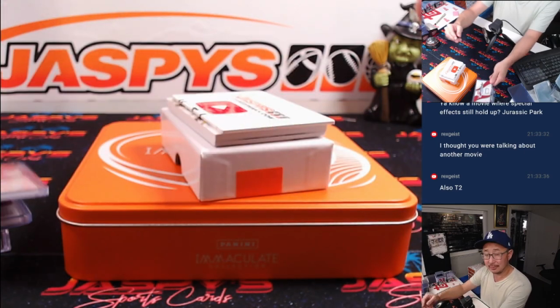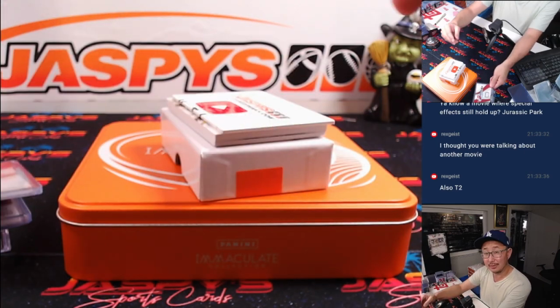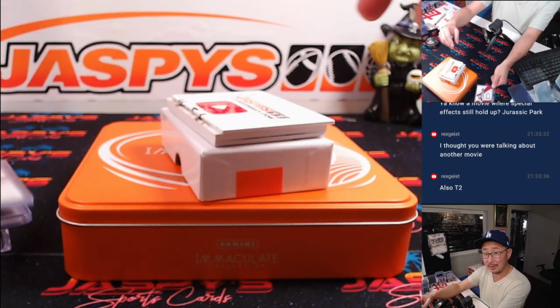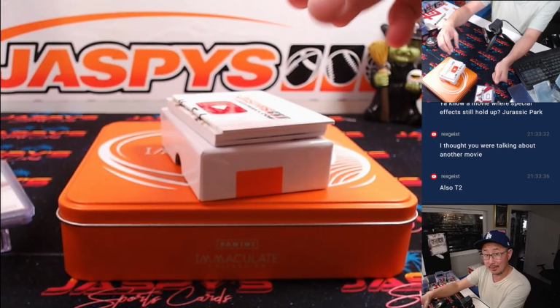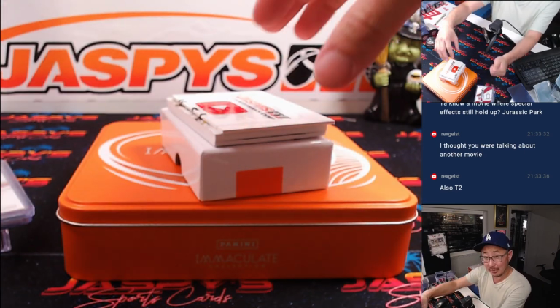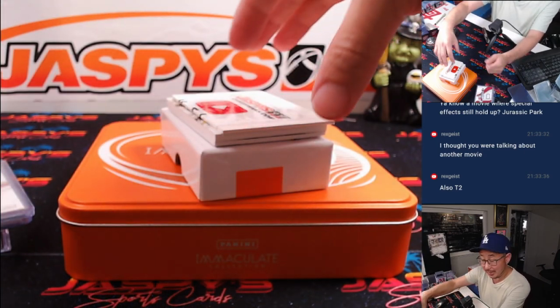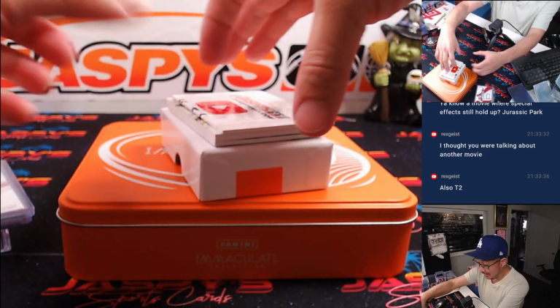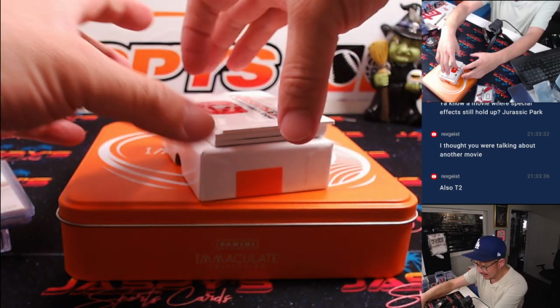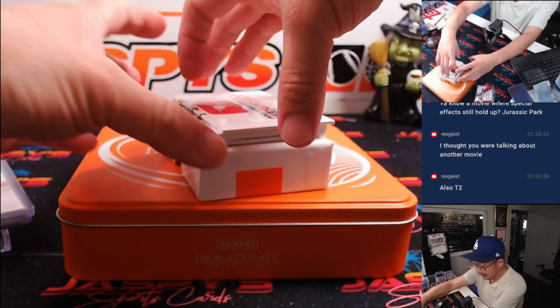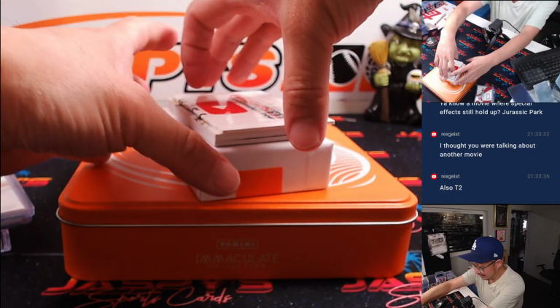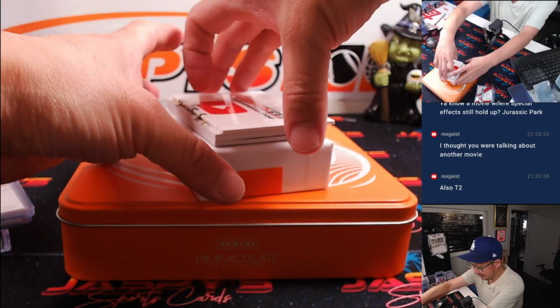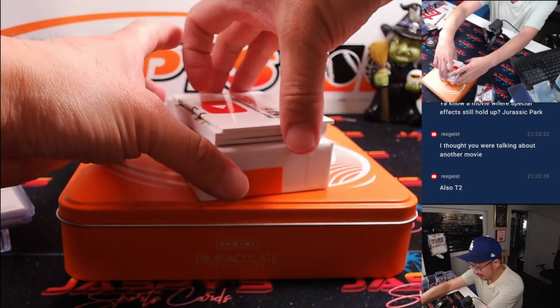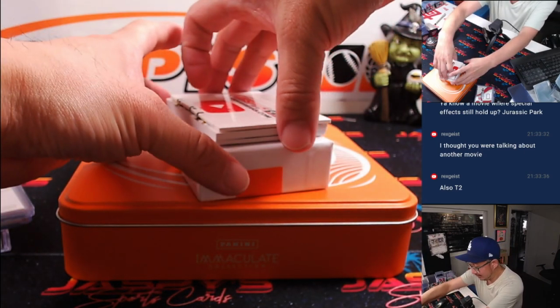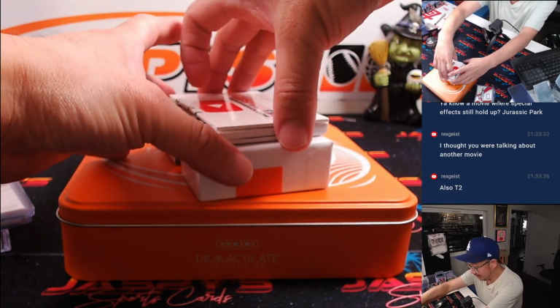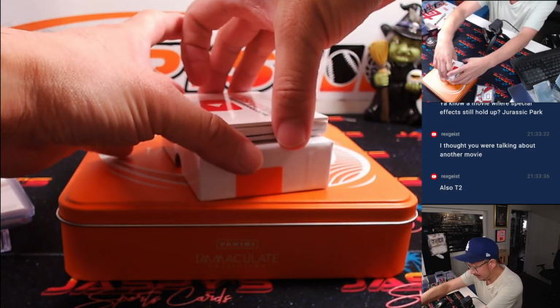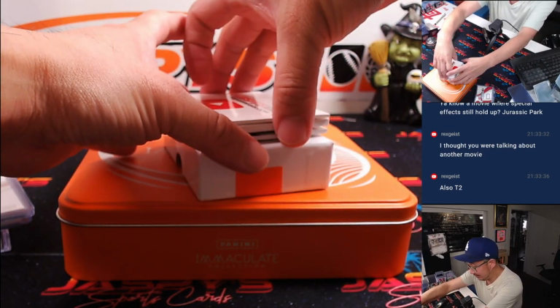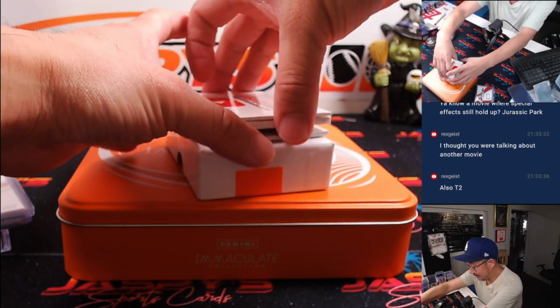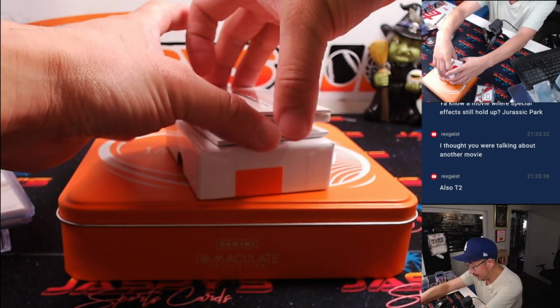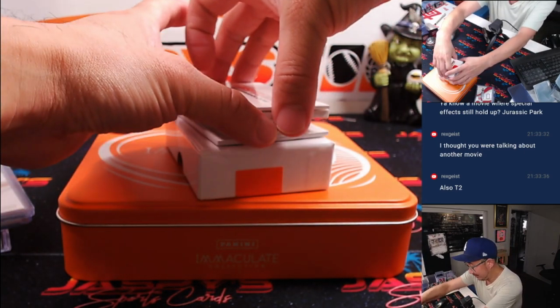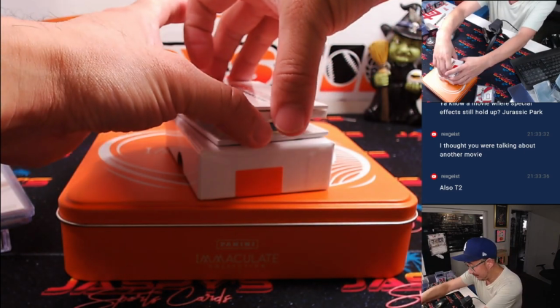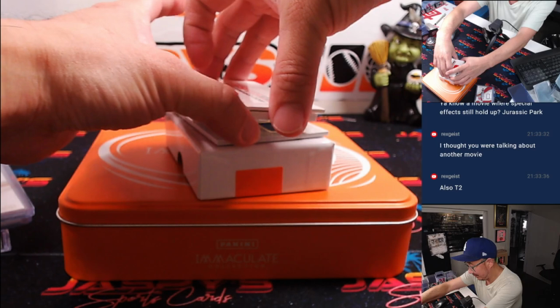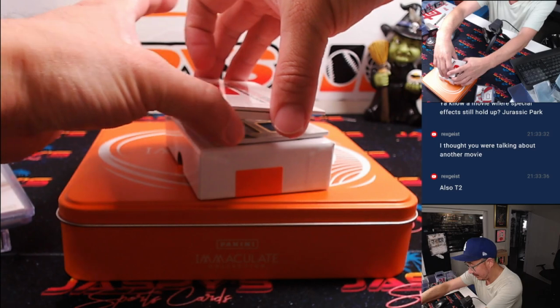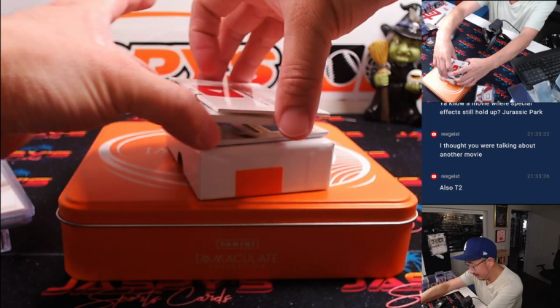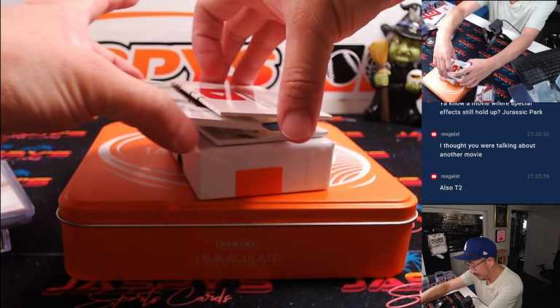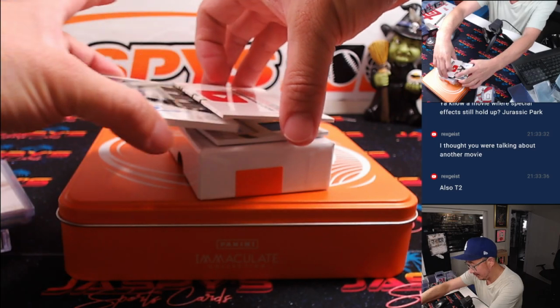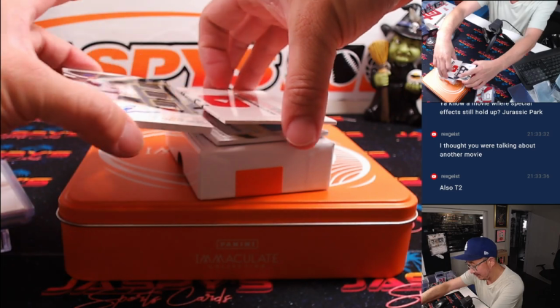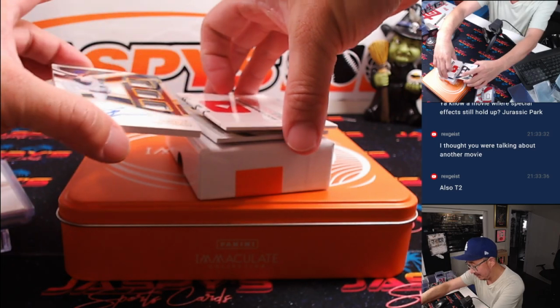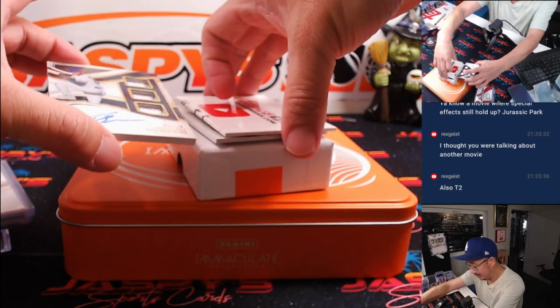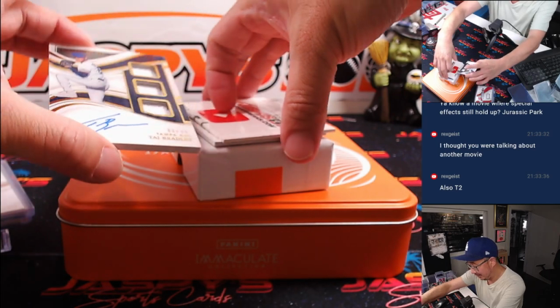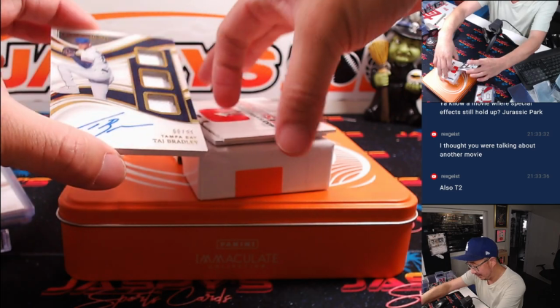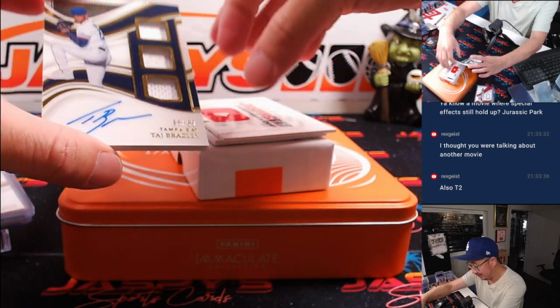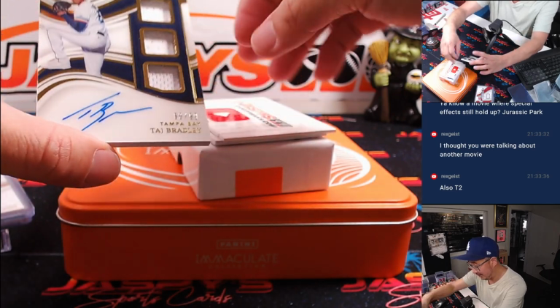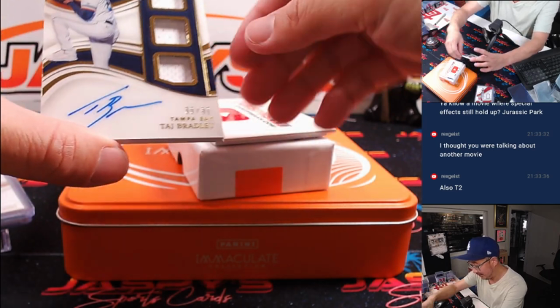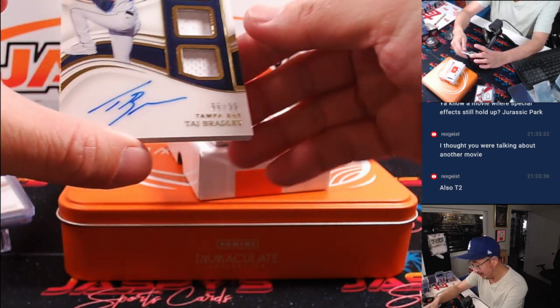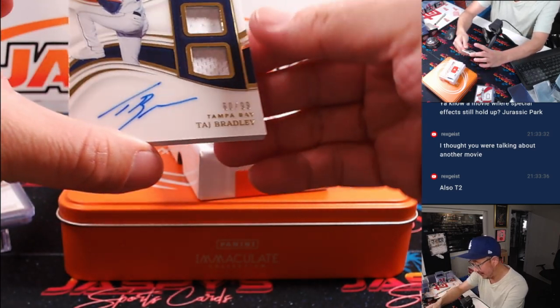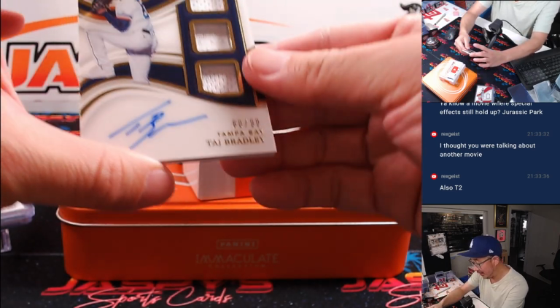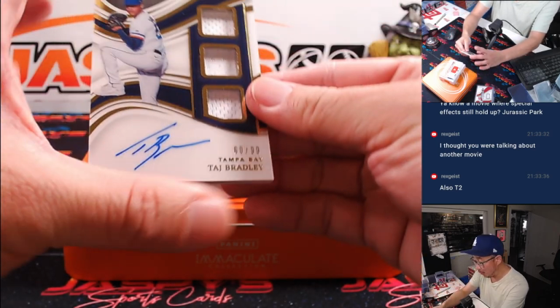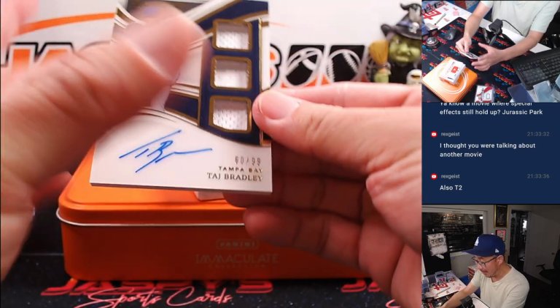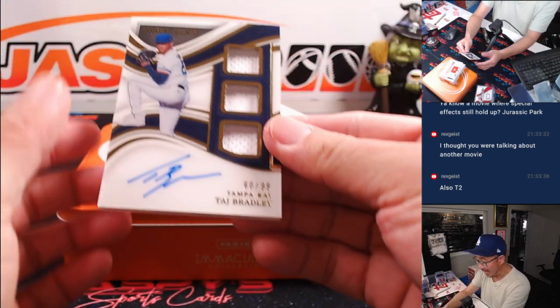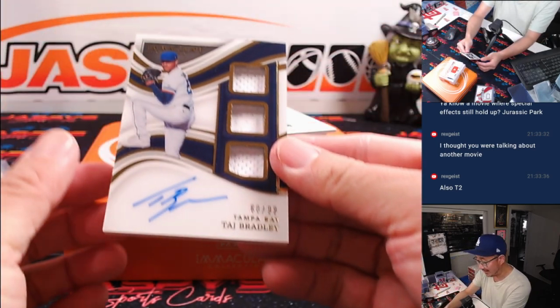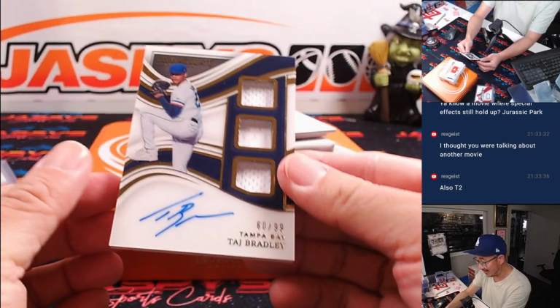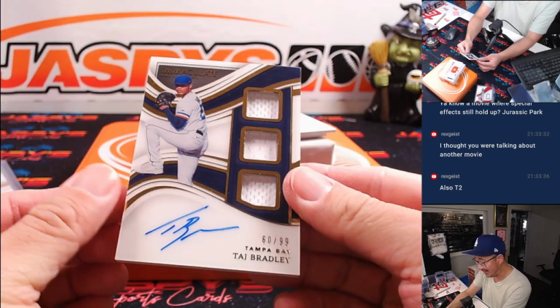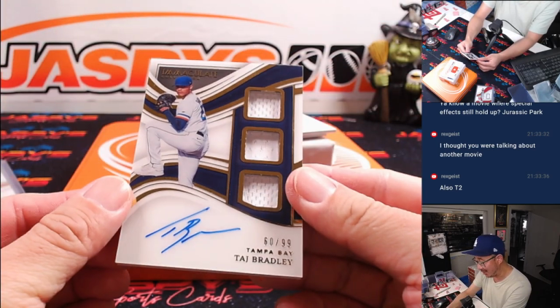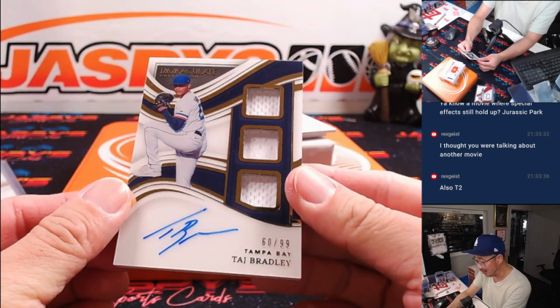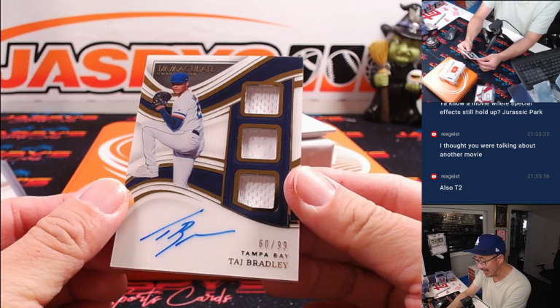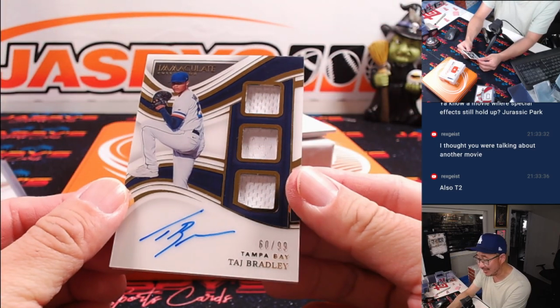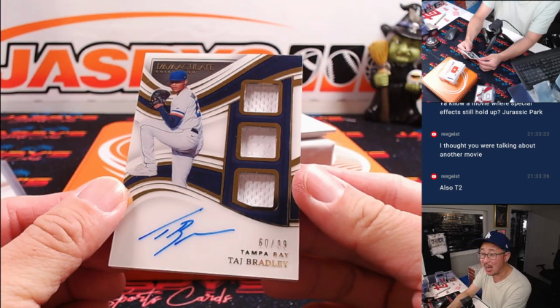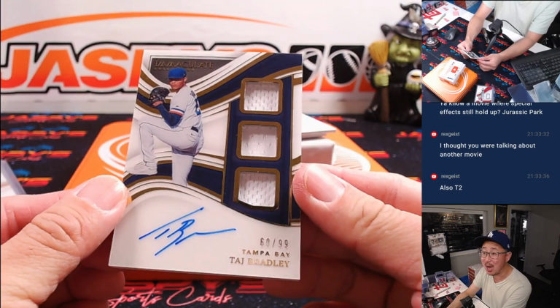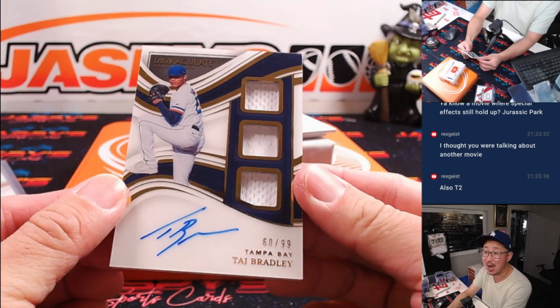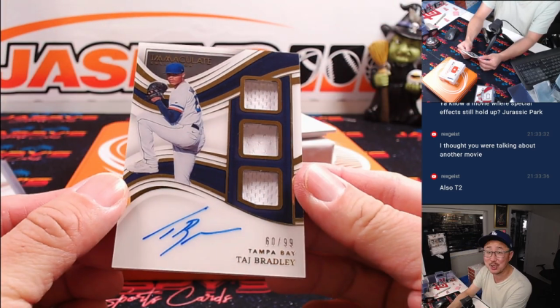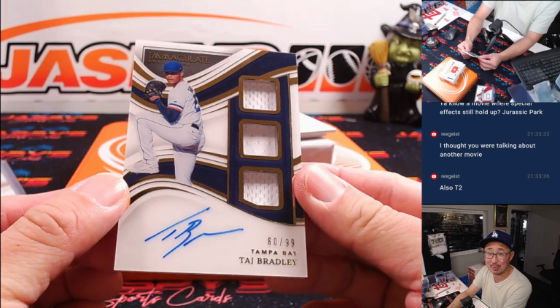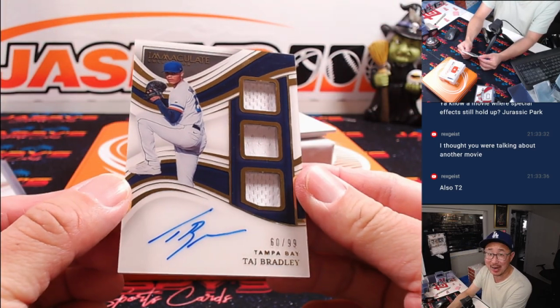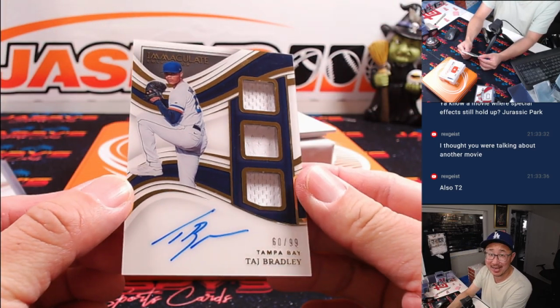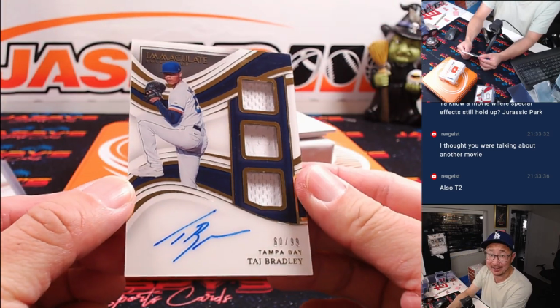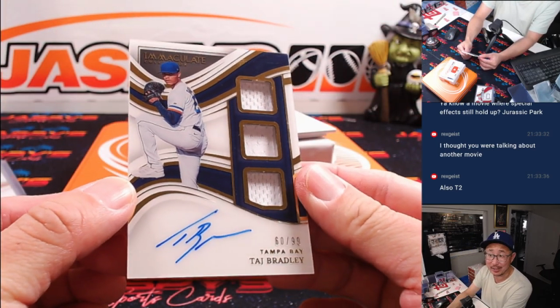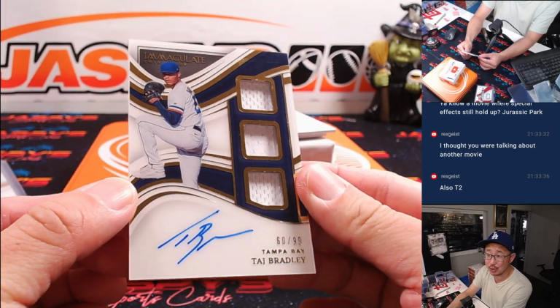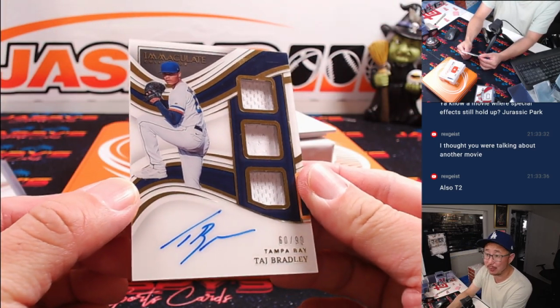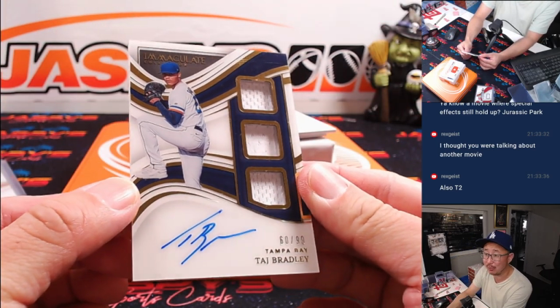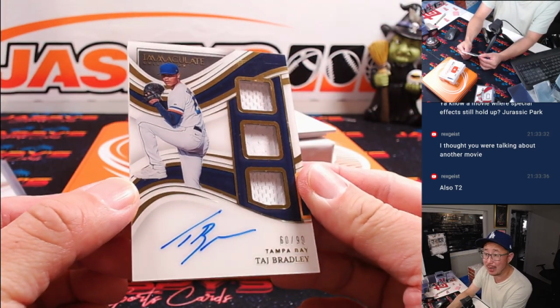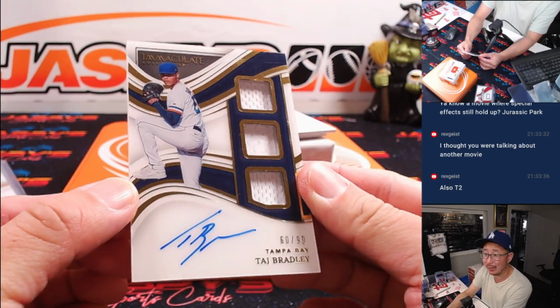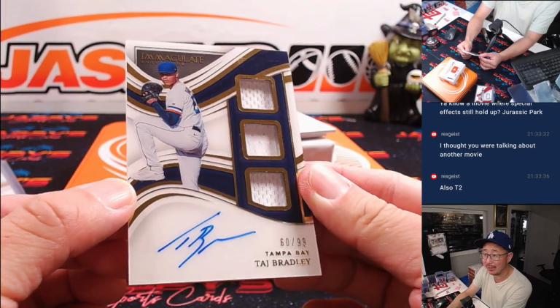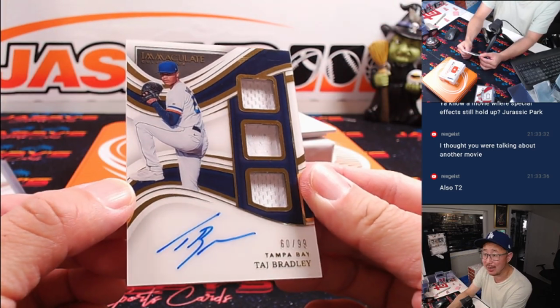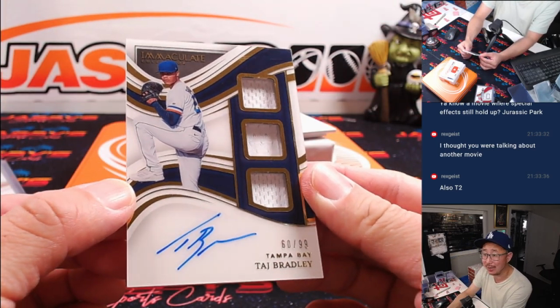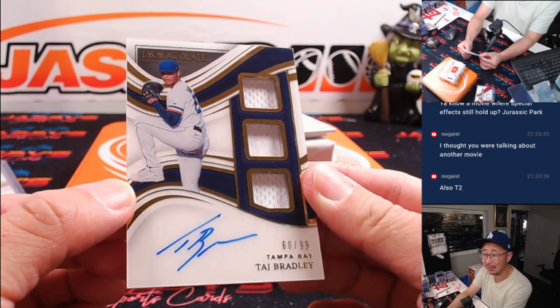Three next? No, back to zero. That's Taj Bradley — triple relic and autograph.